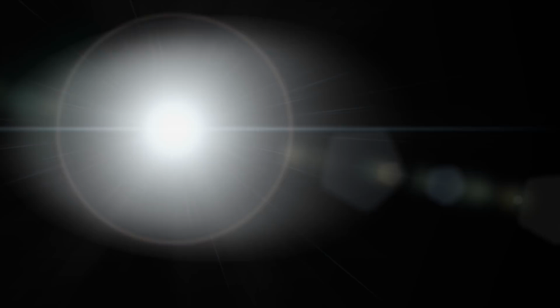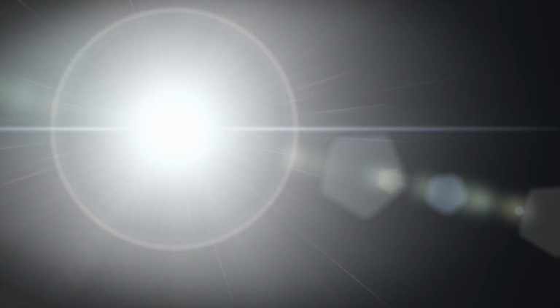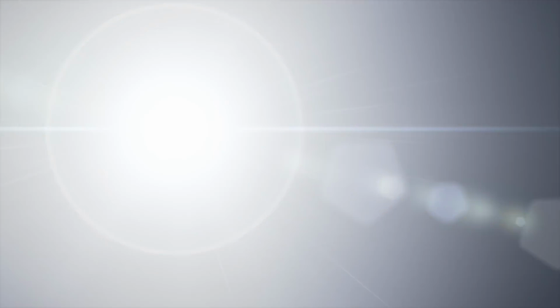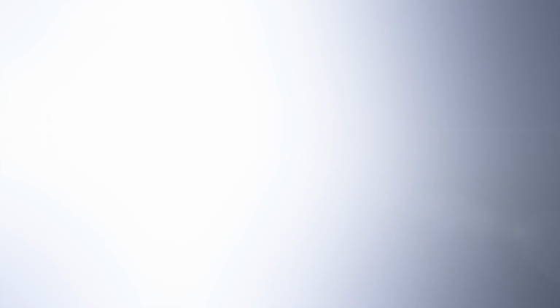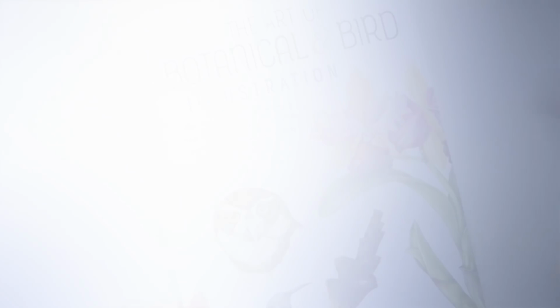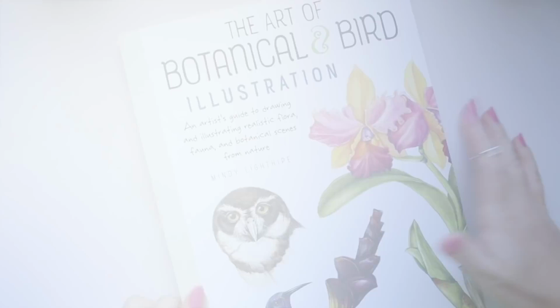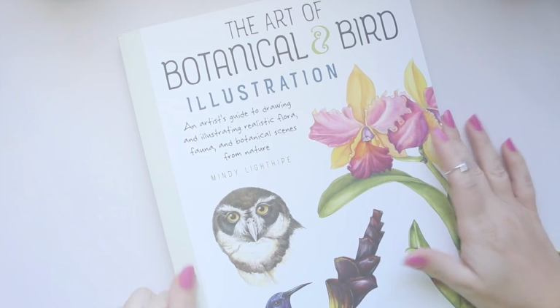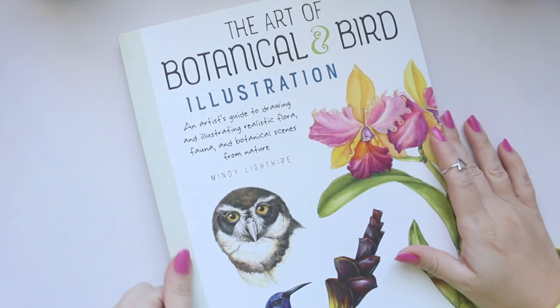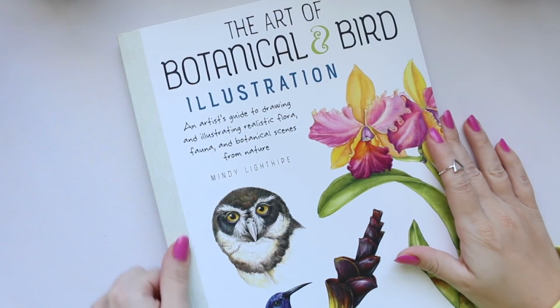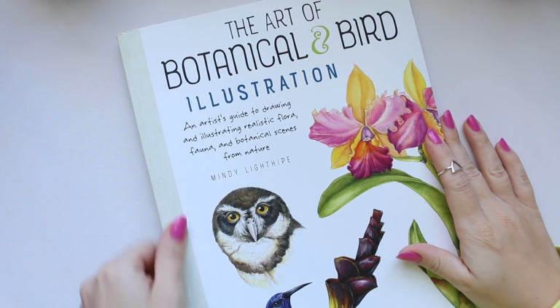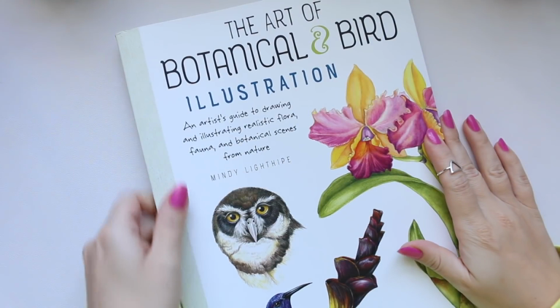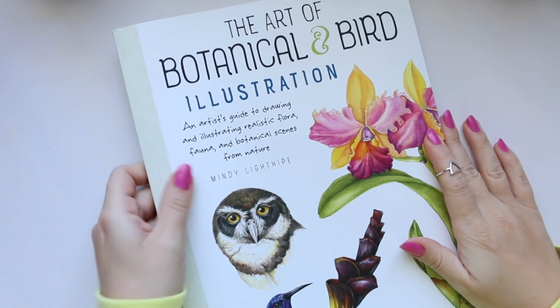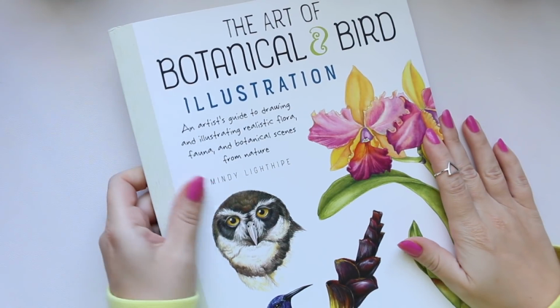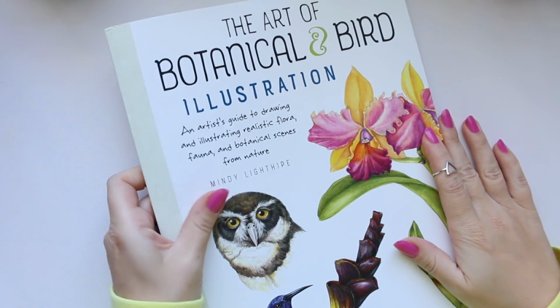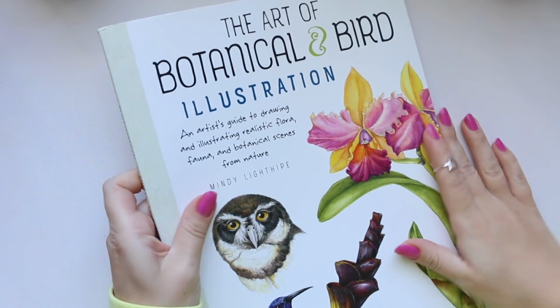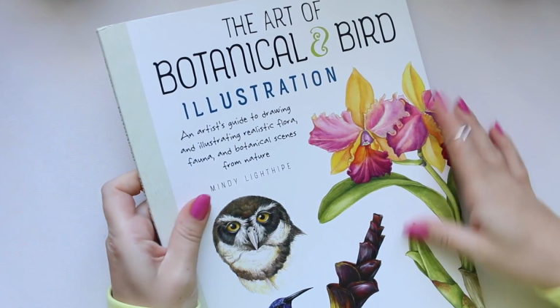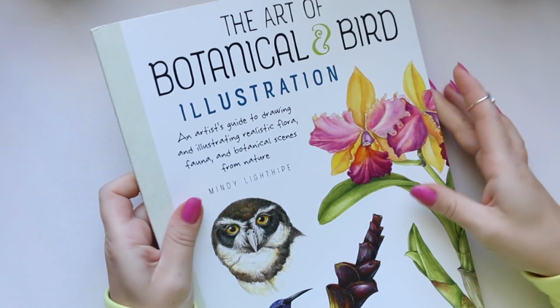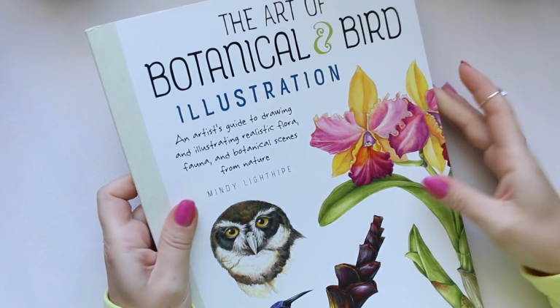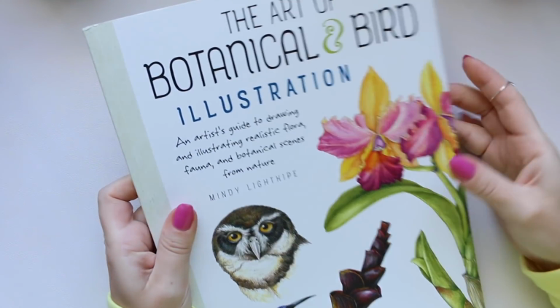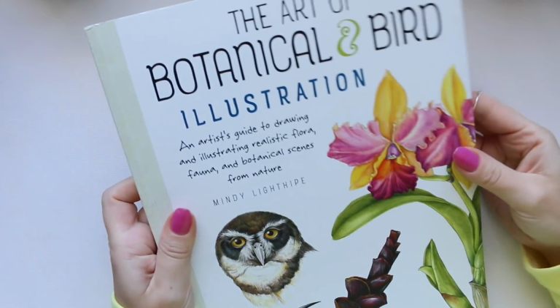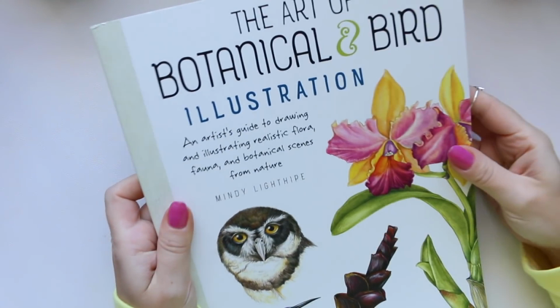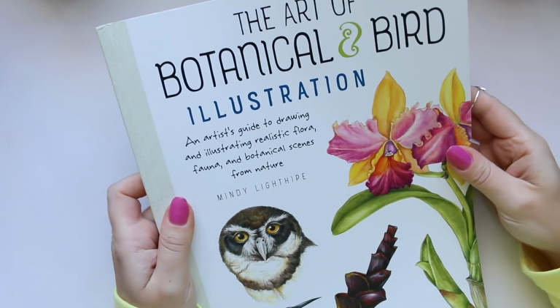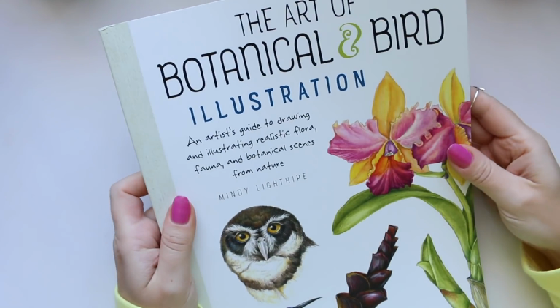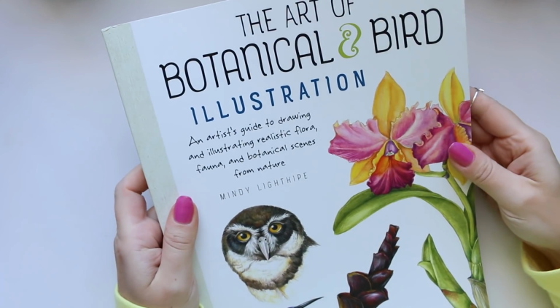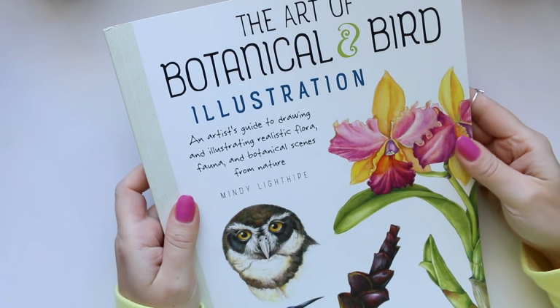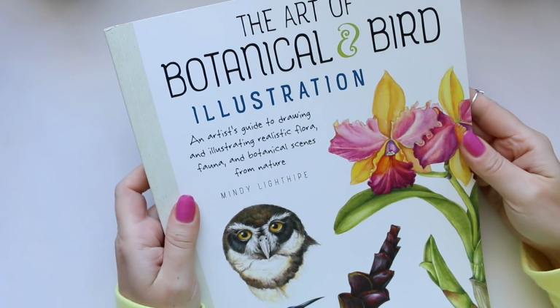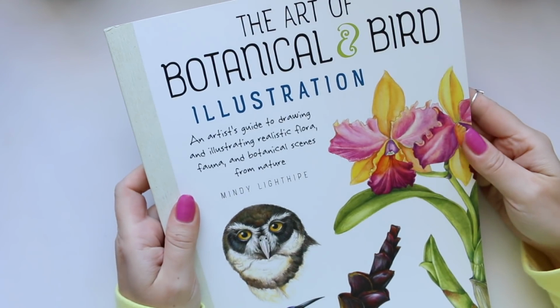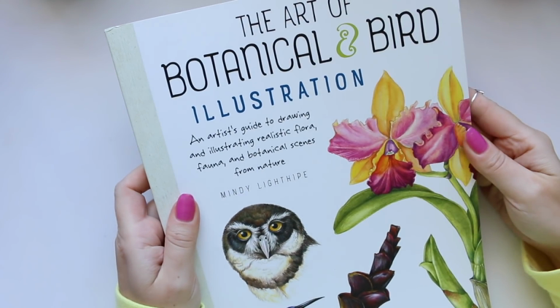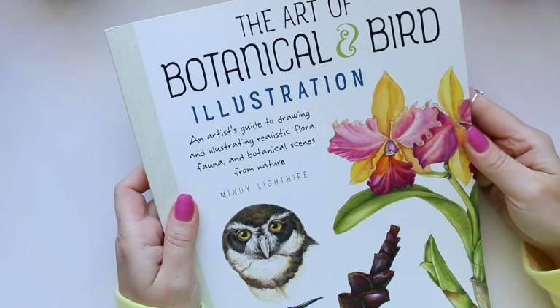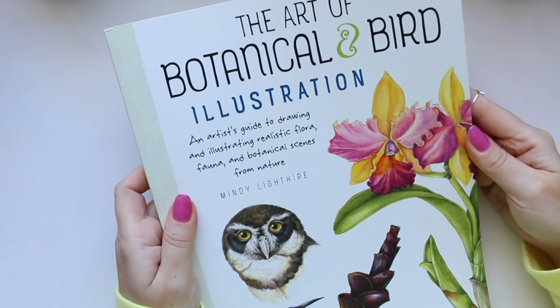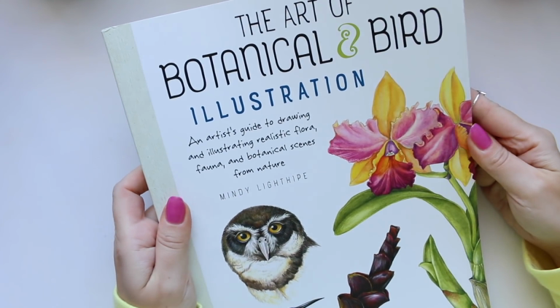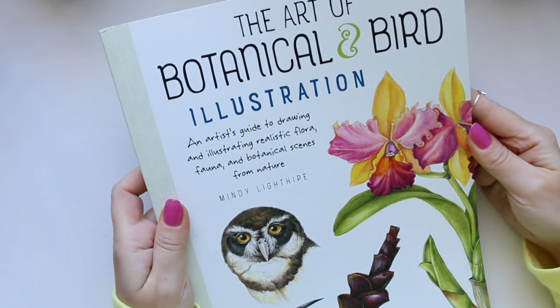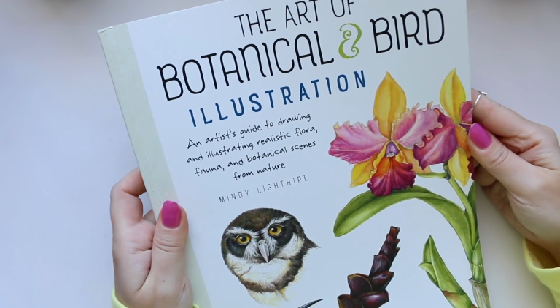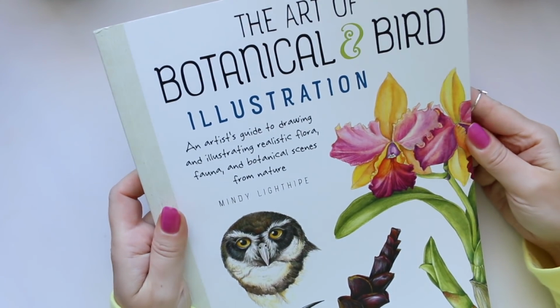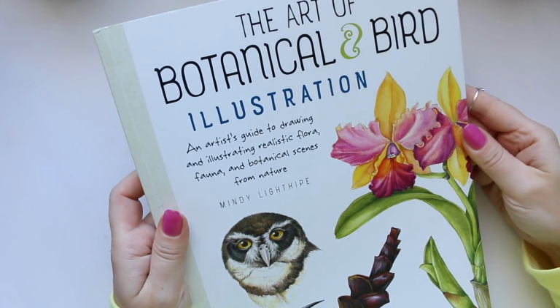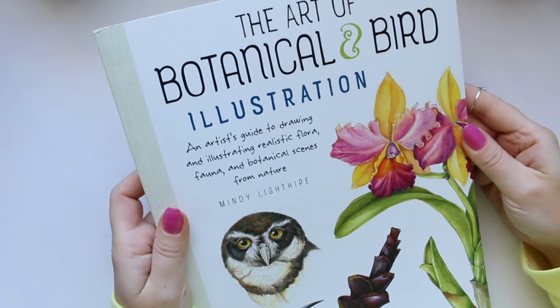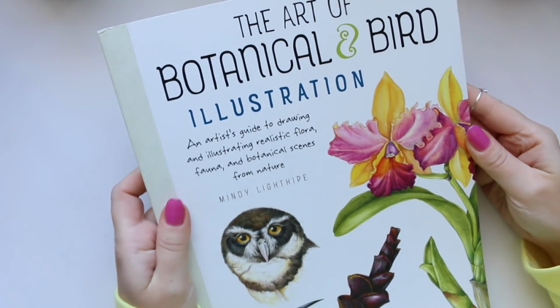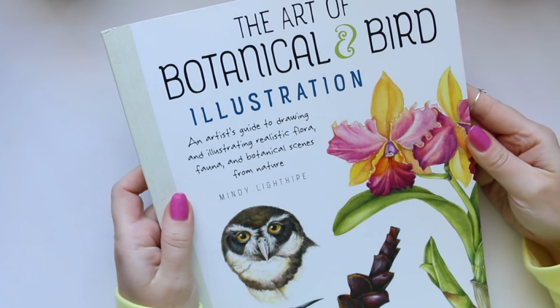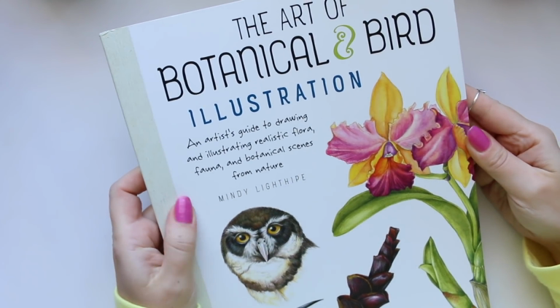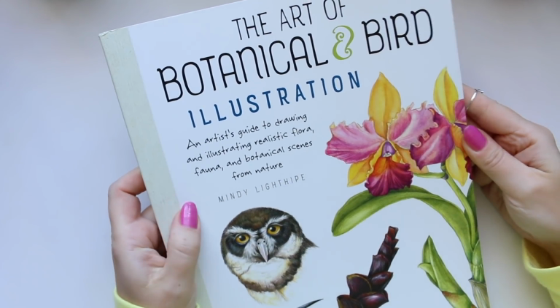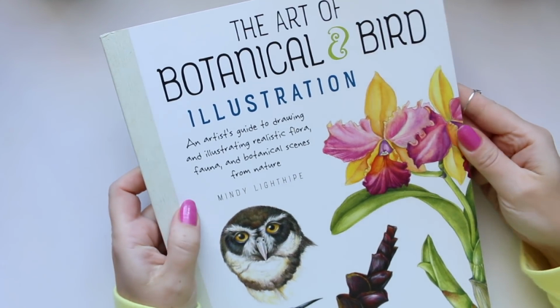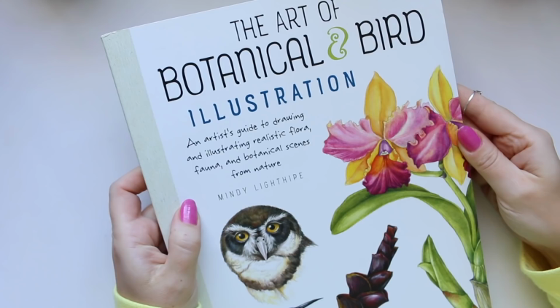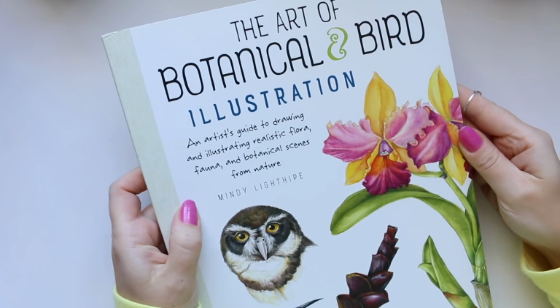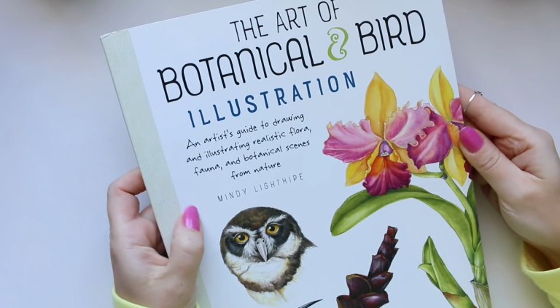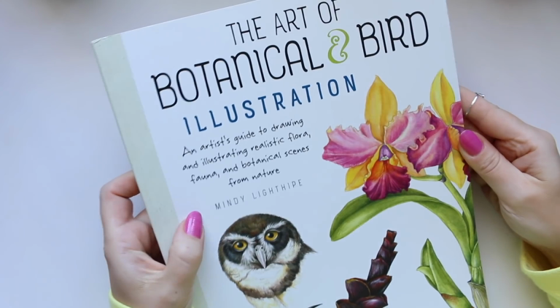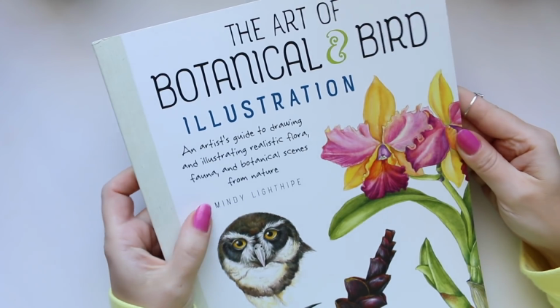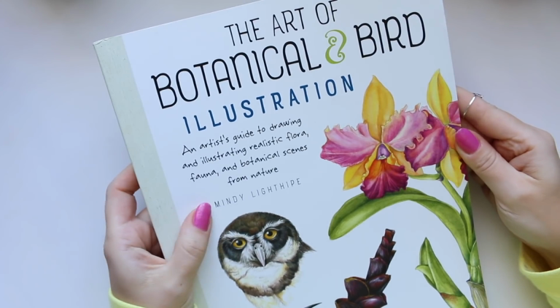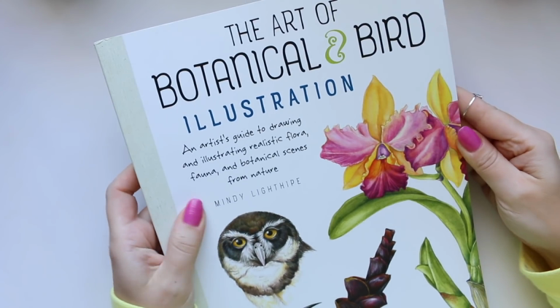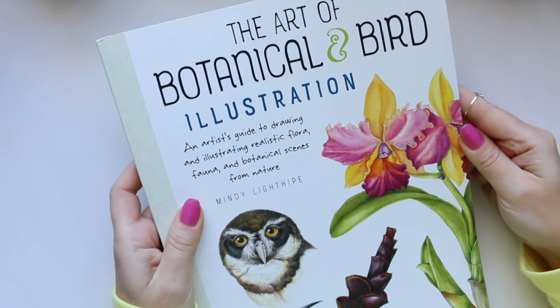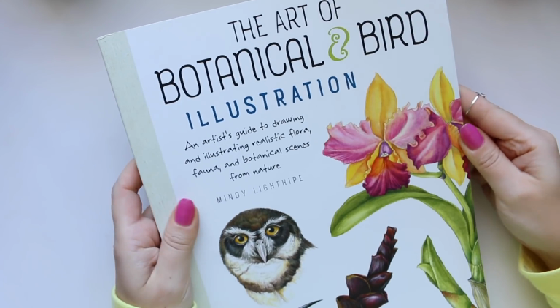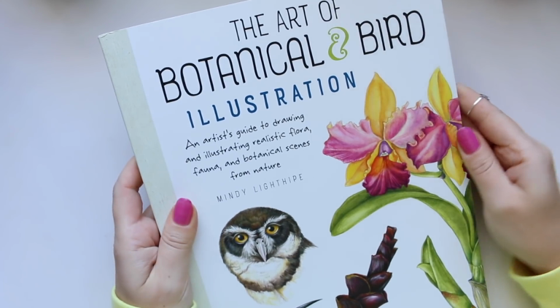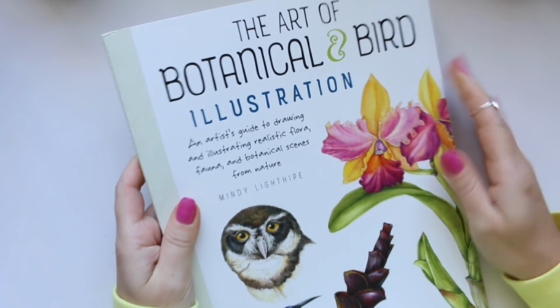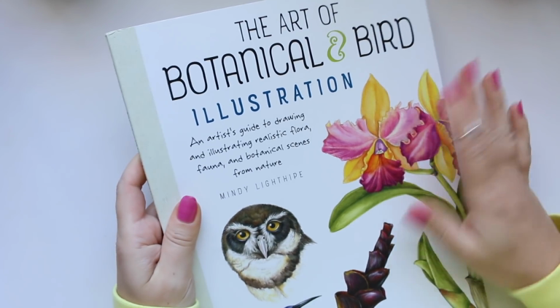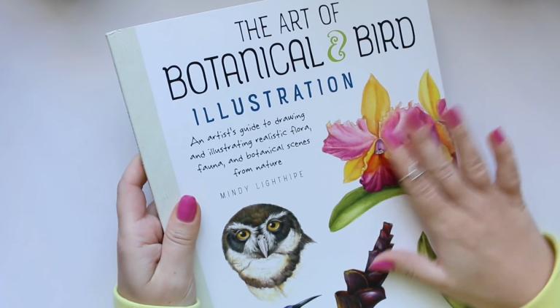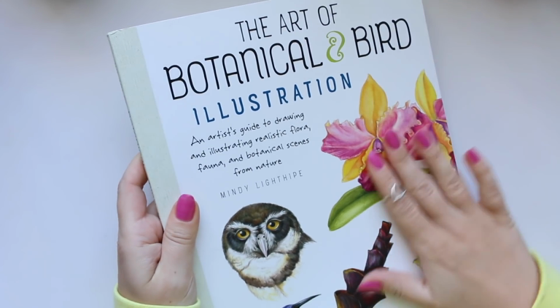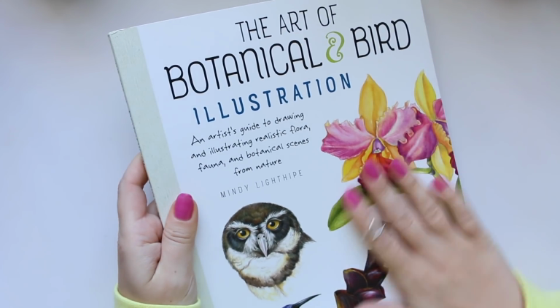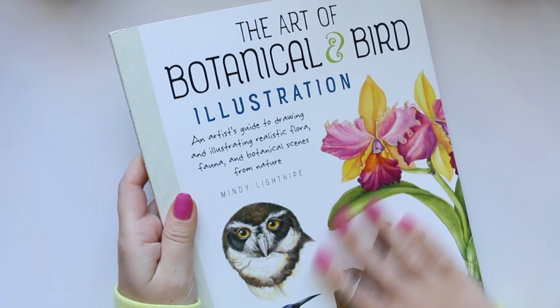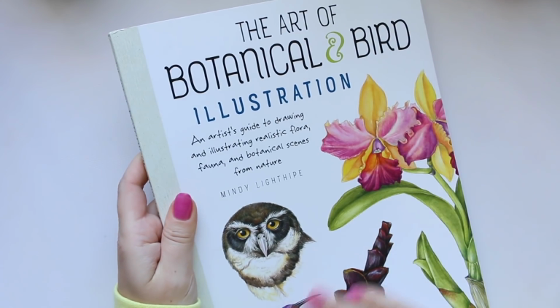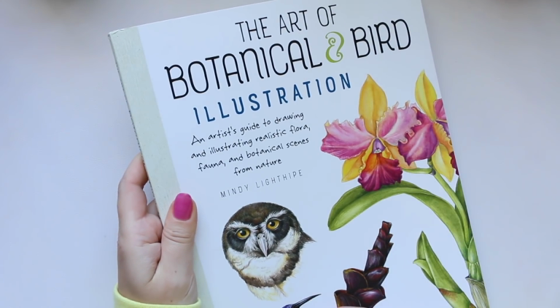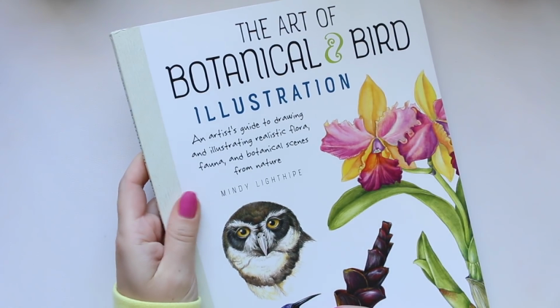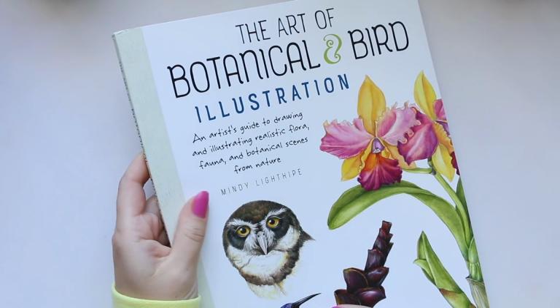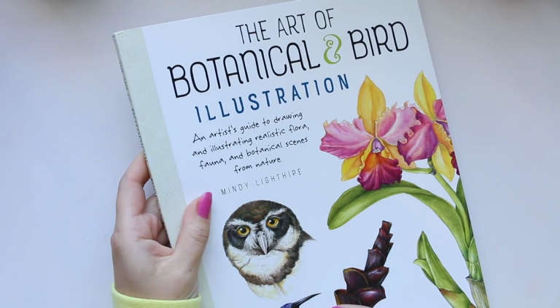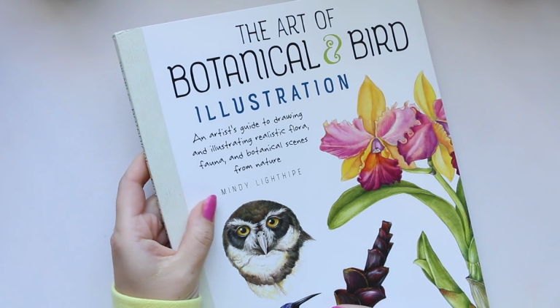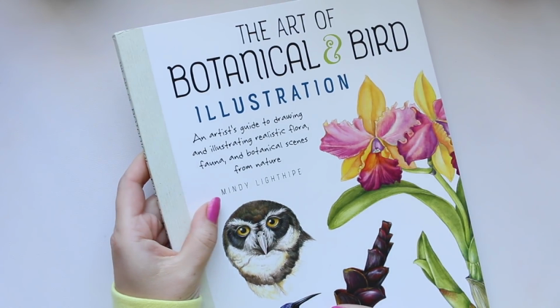Hi everyone! Today I want to share the Art of Botanical and Burrows illustration book by Mindy.